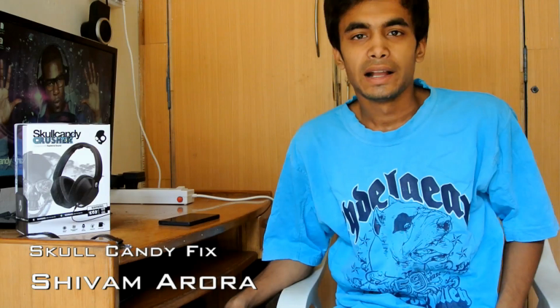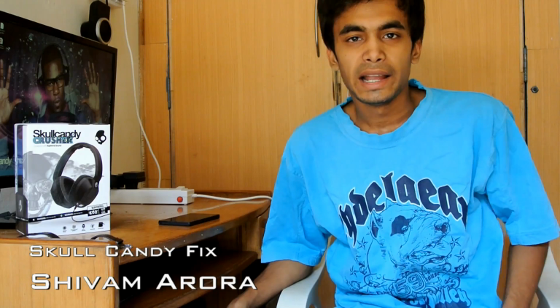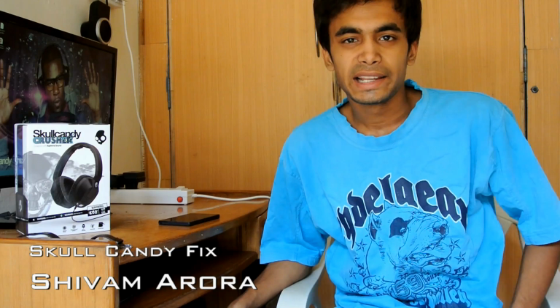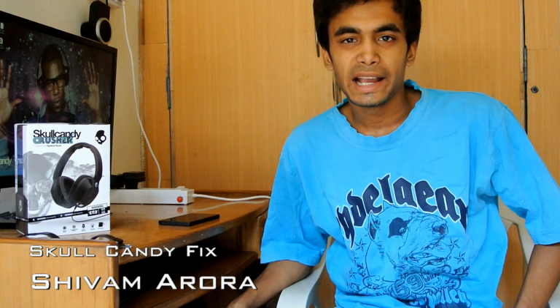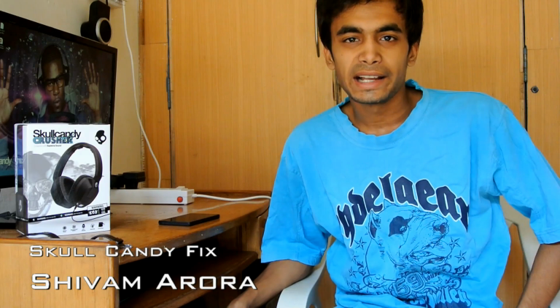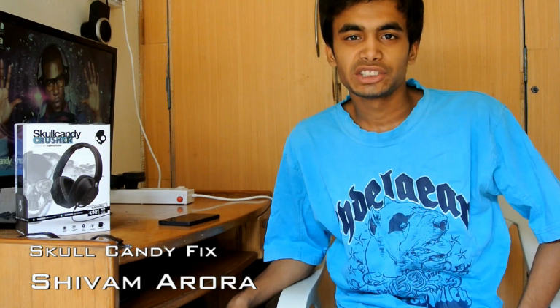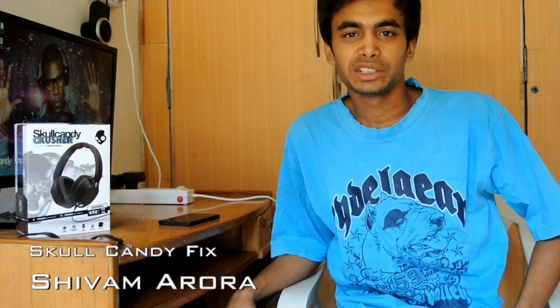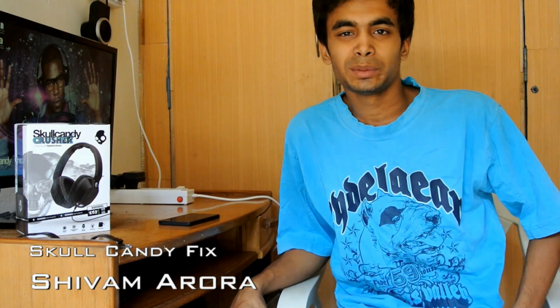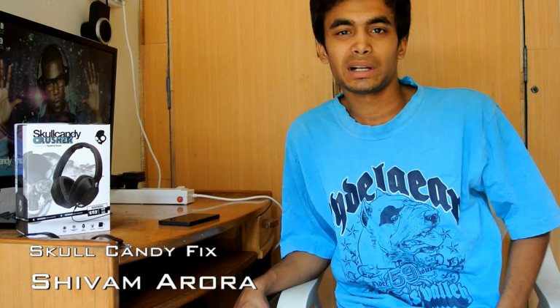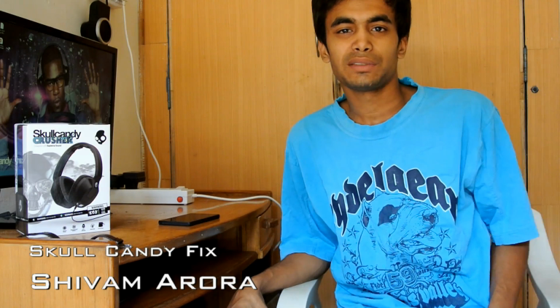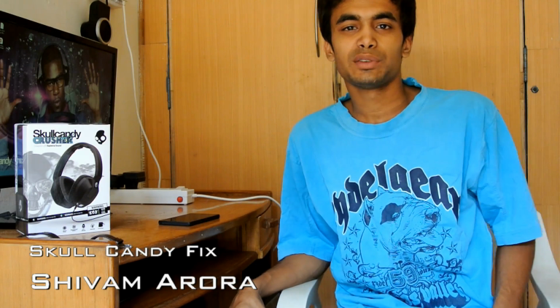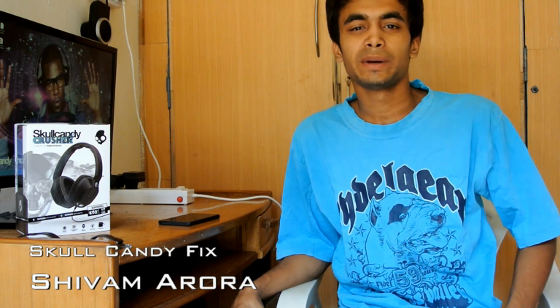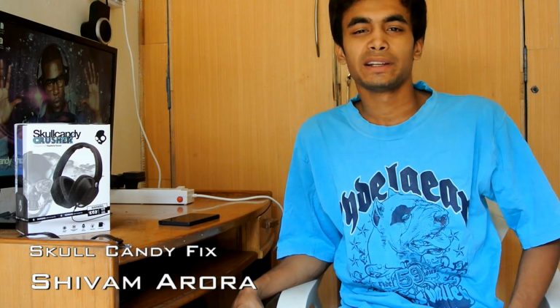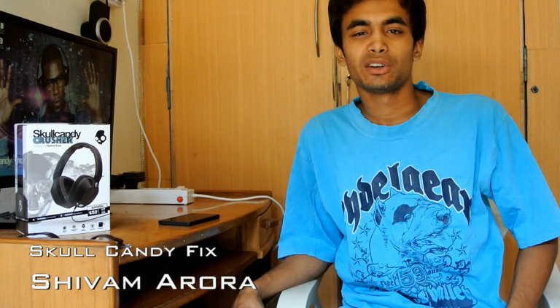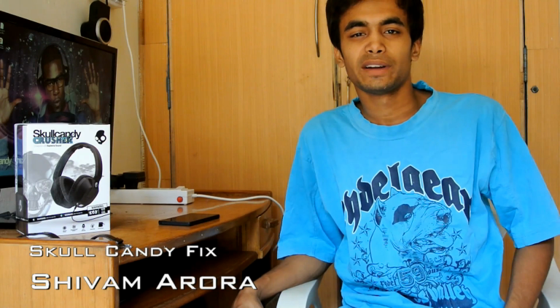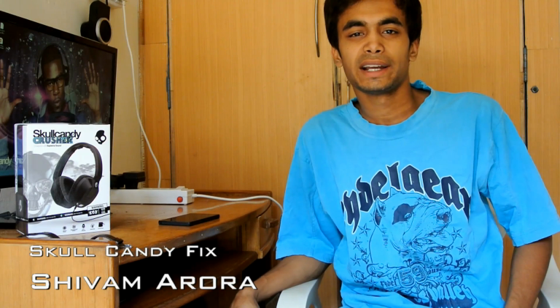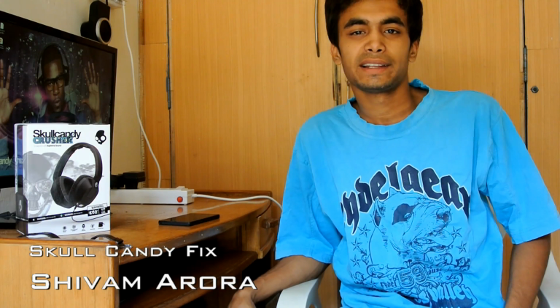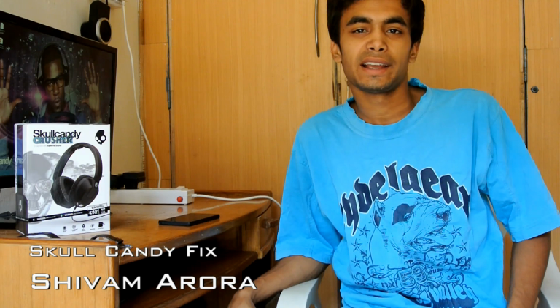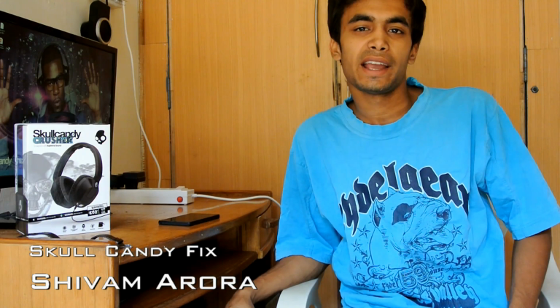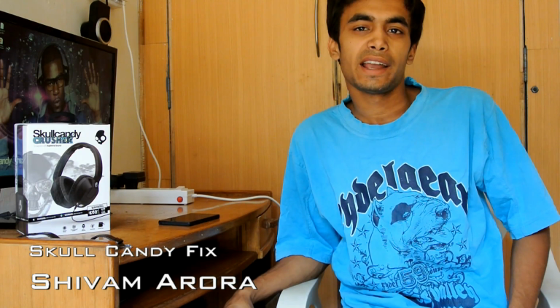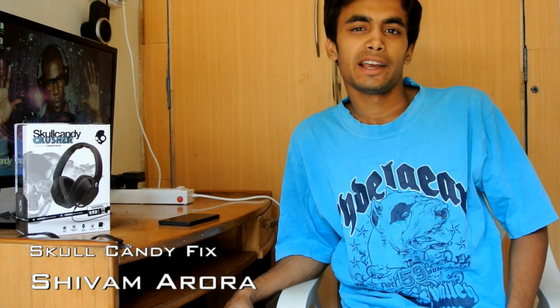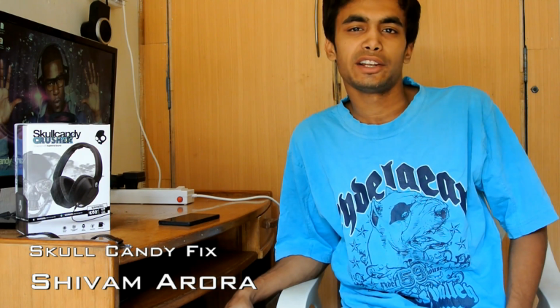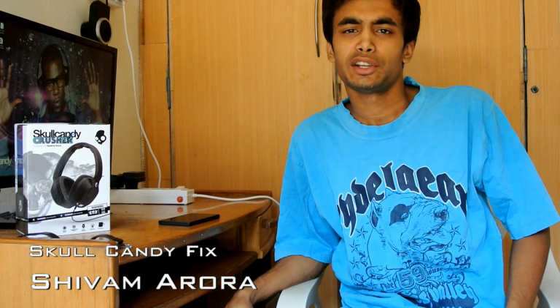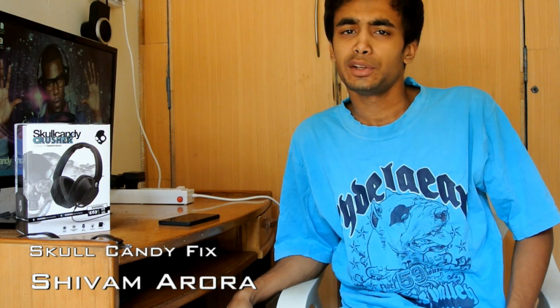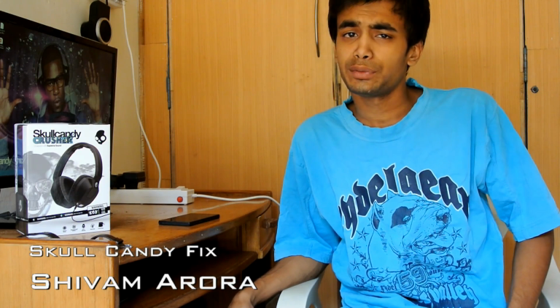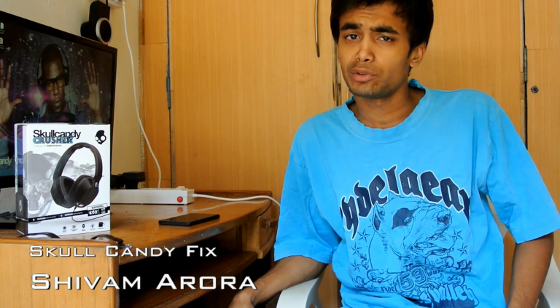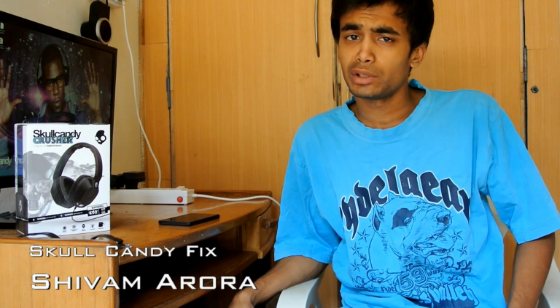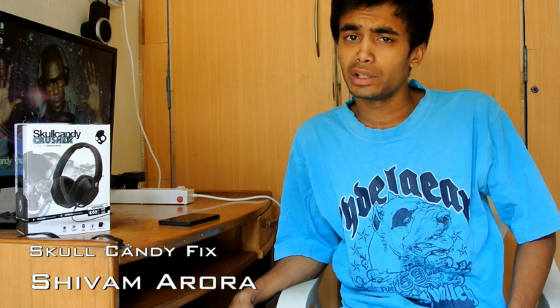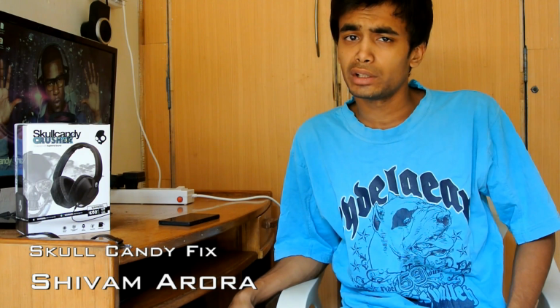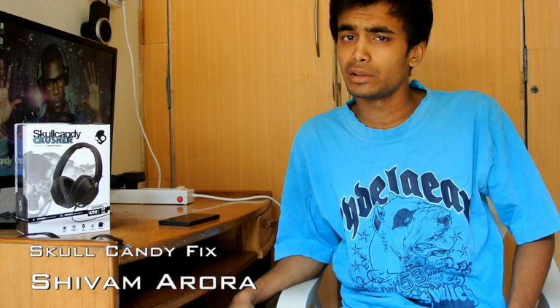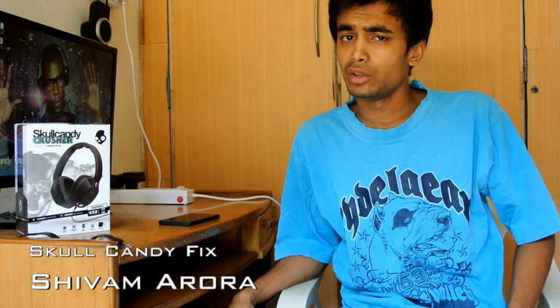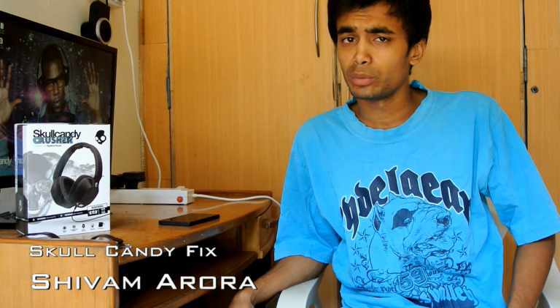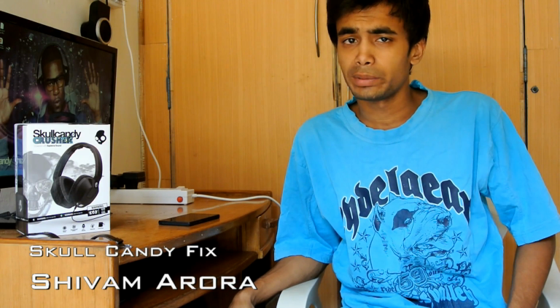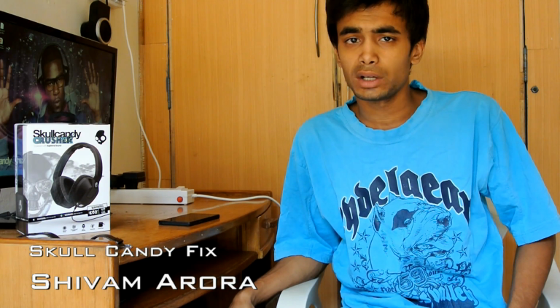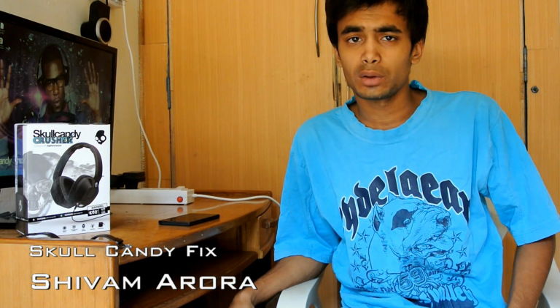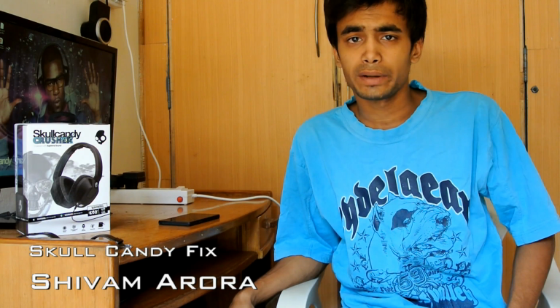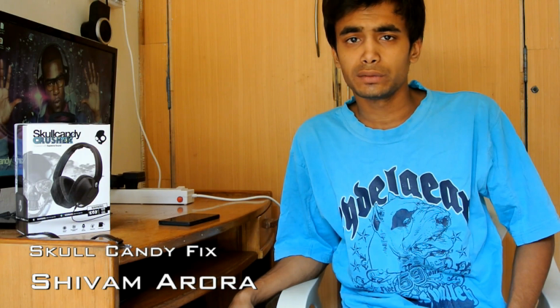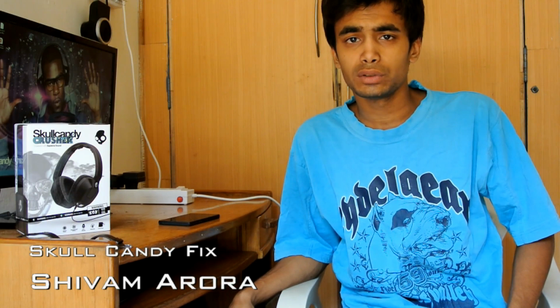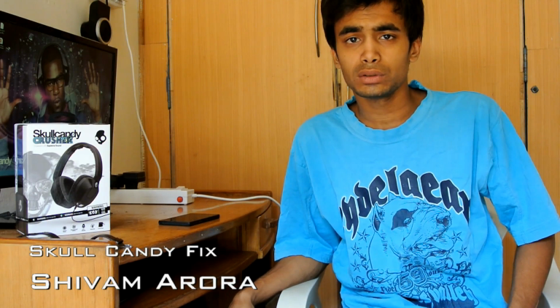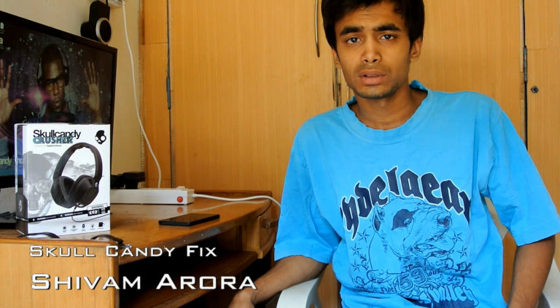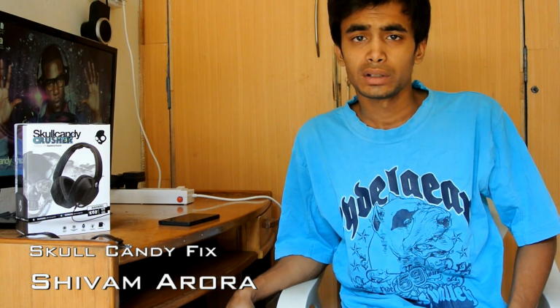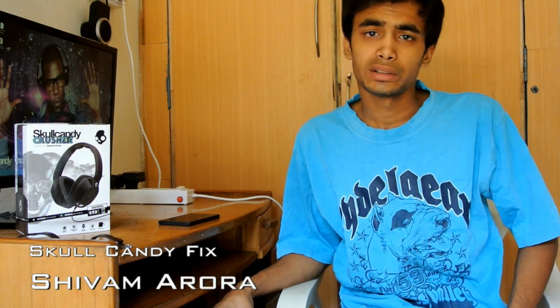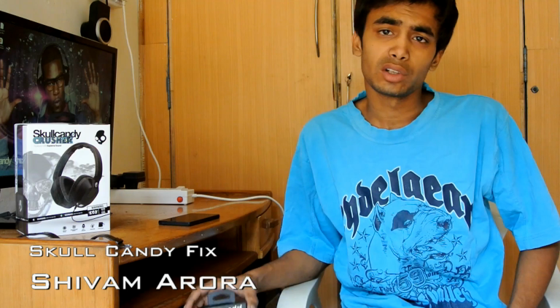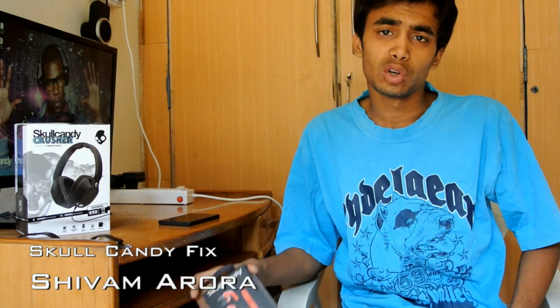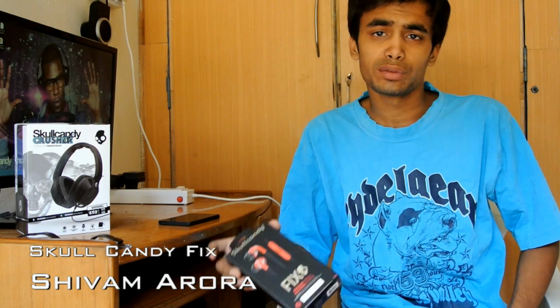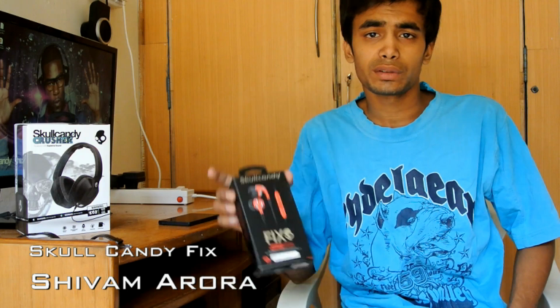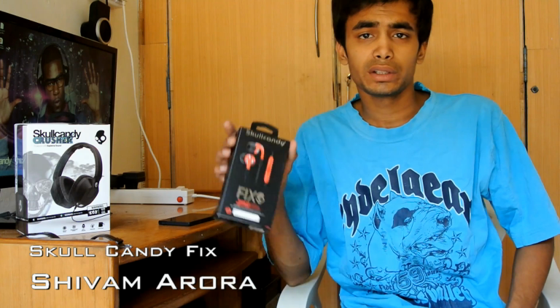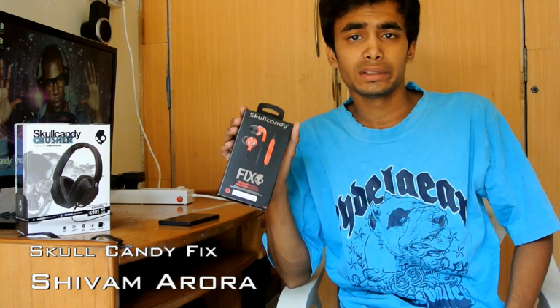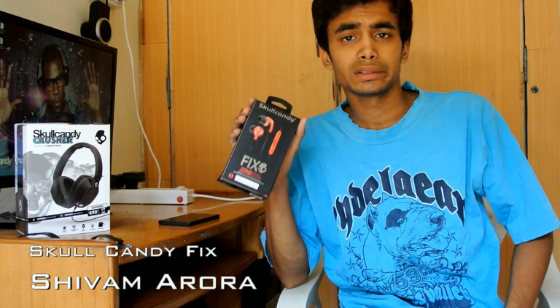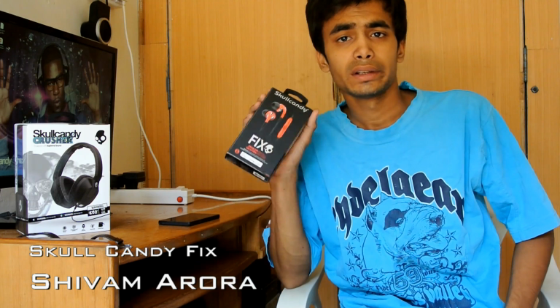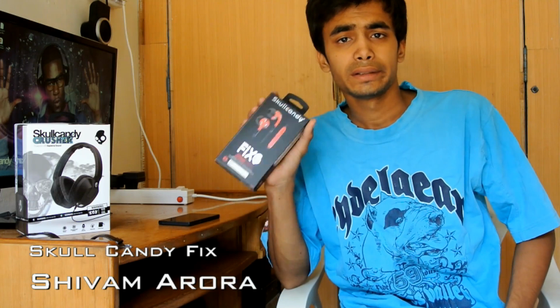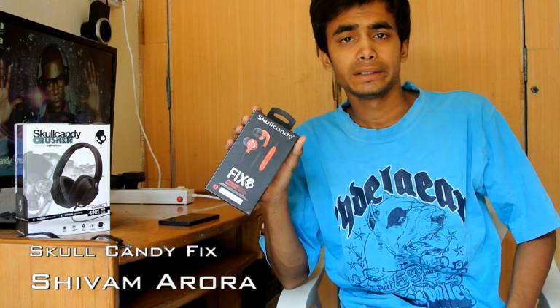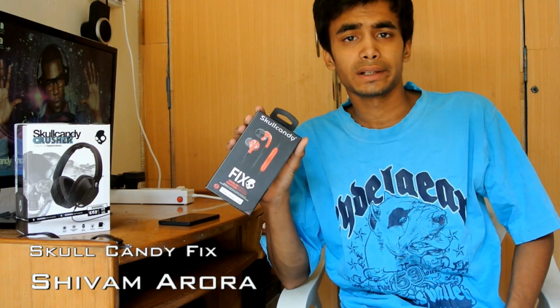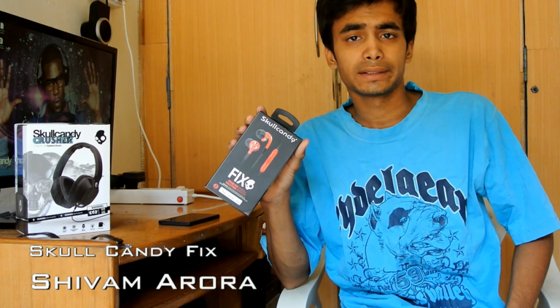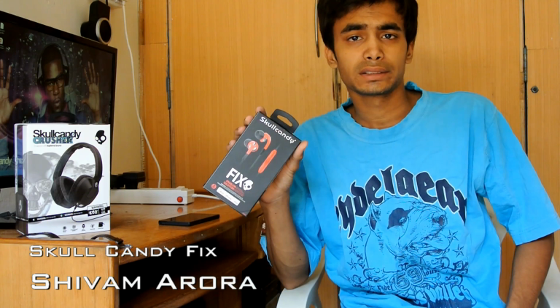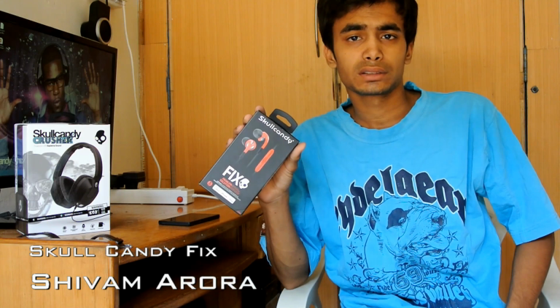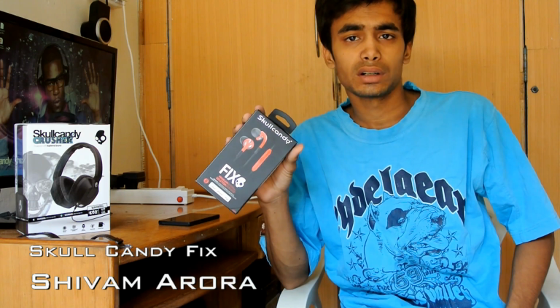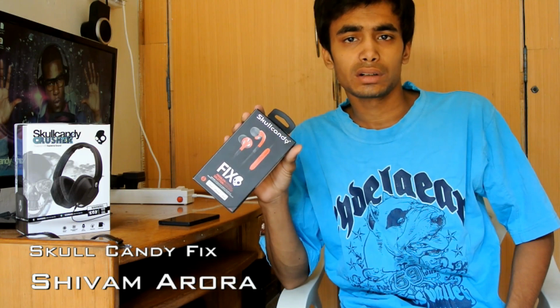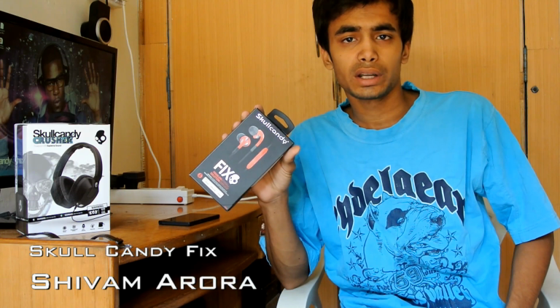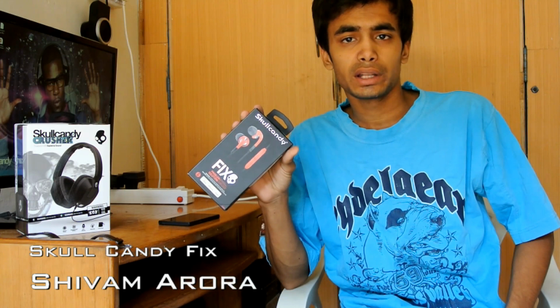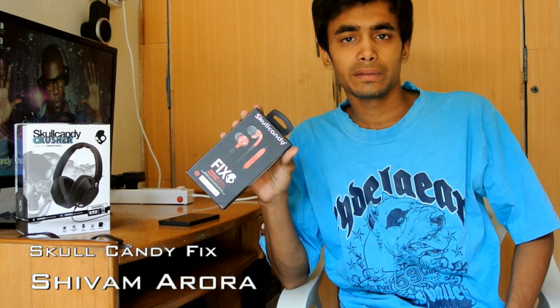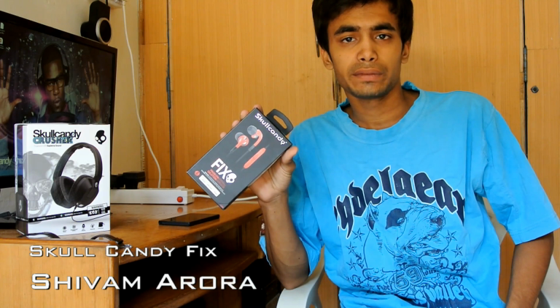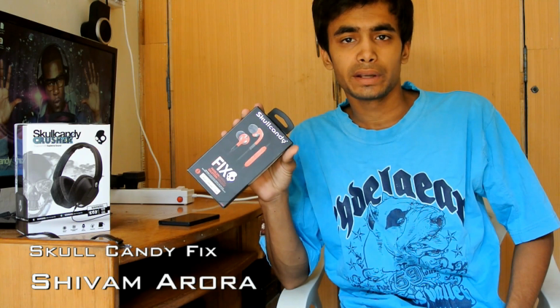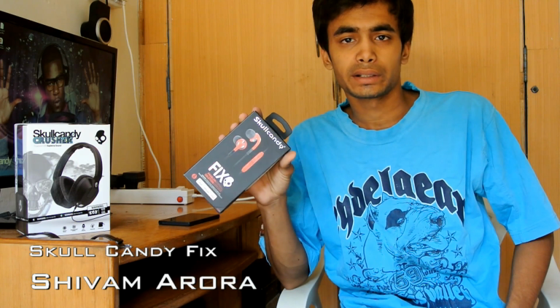Hey guys, Shunra from Android. If you need a new pair of headphones, then go for these. These are the Skullcandy Fix.